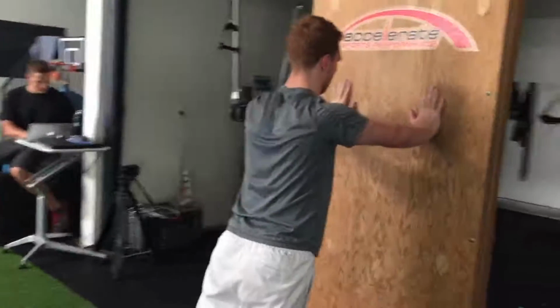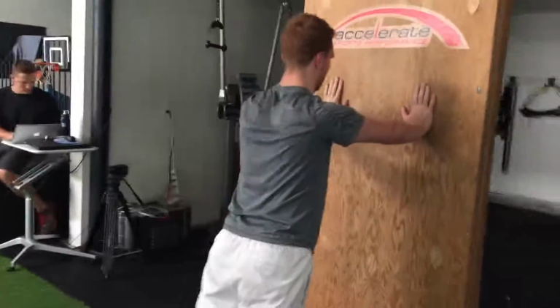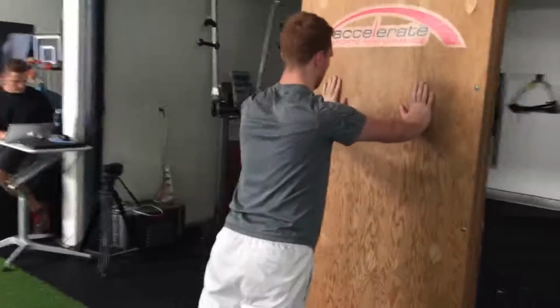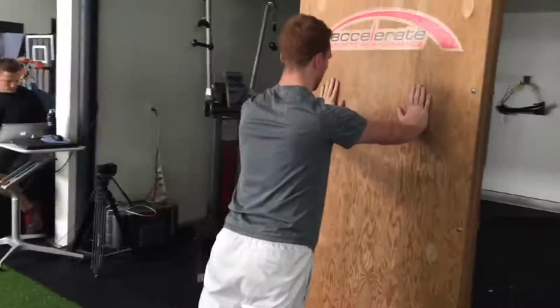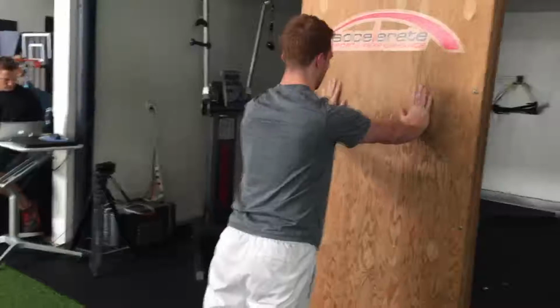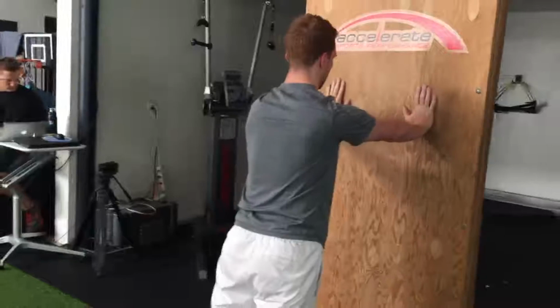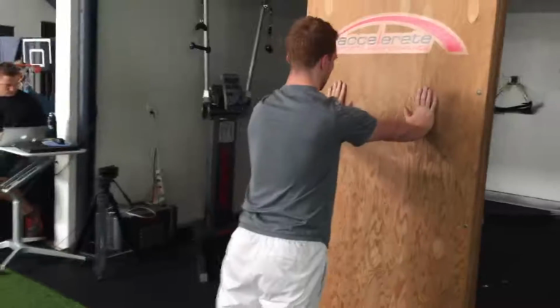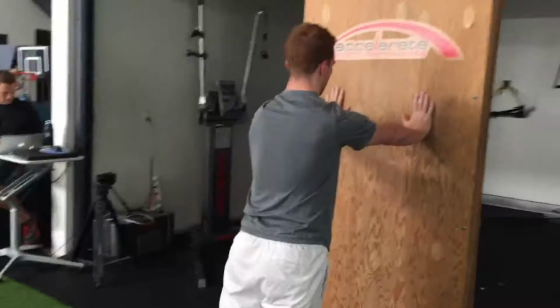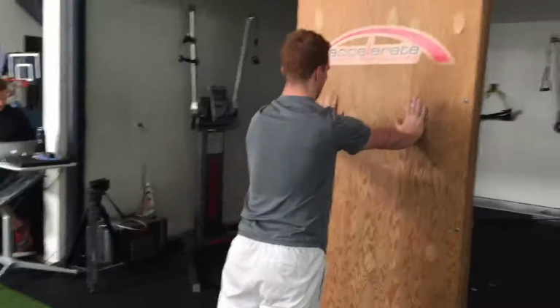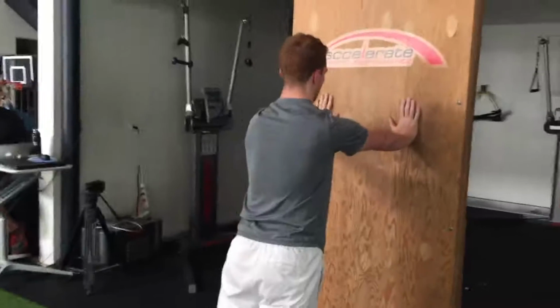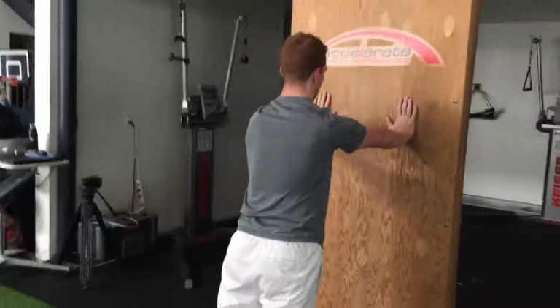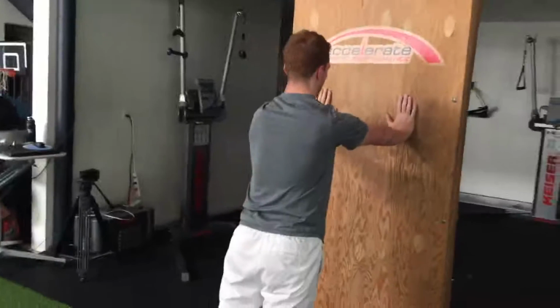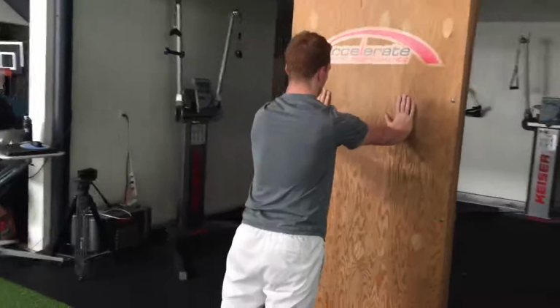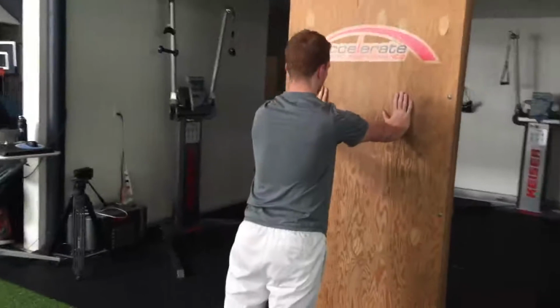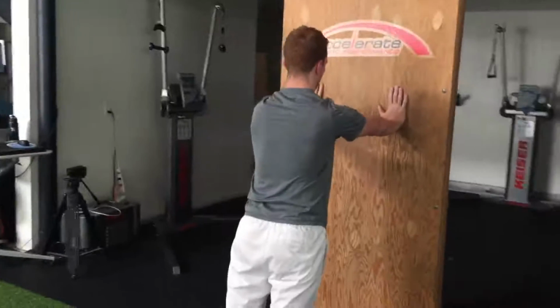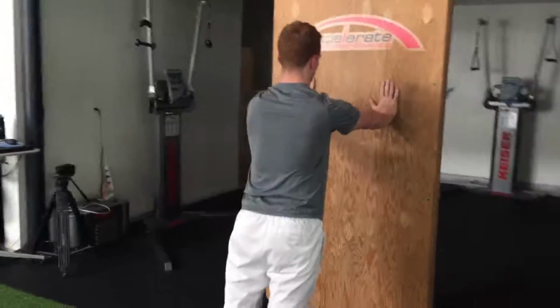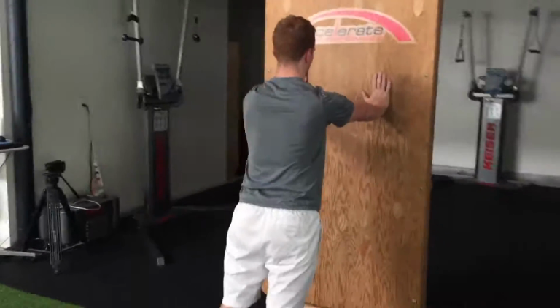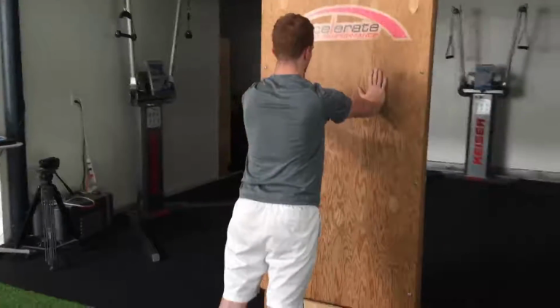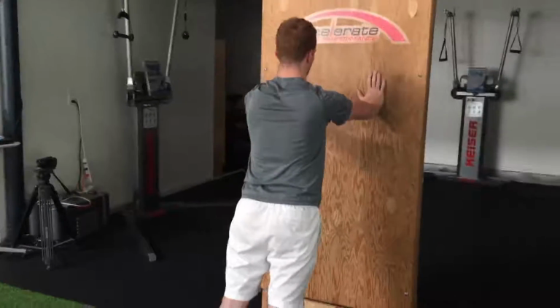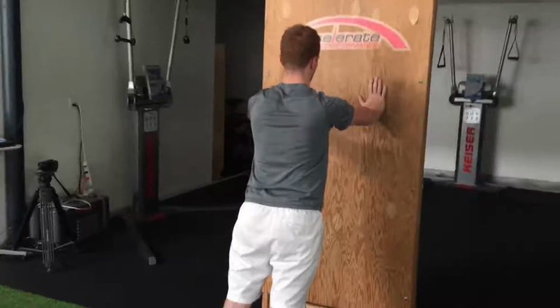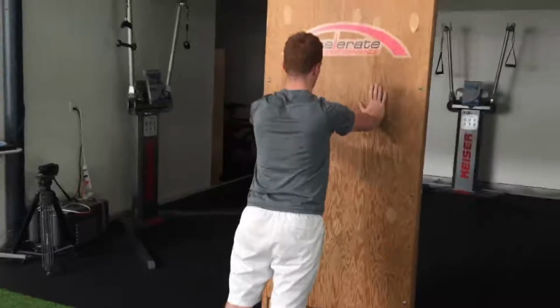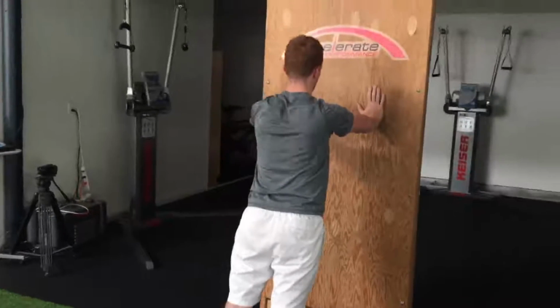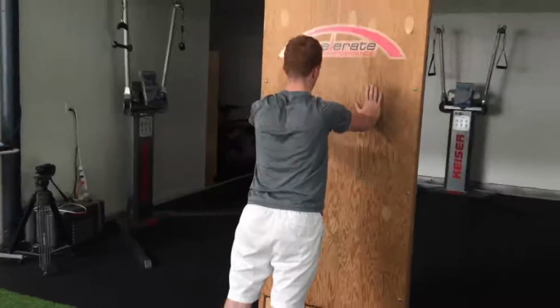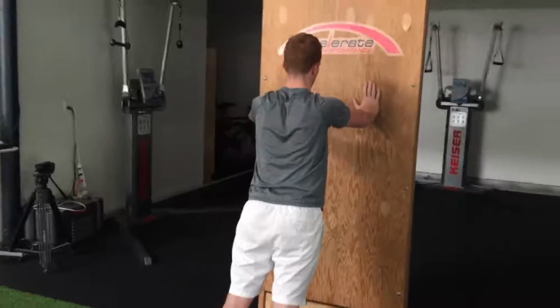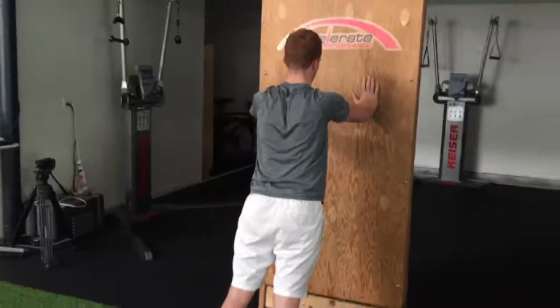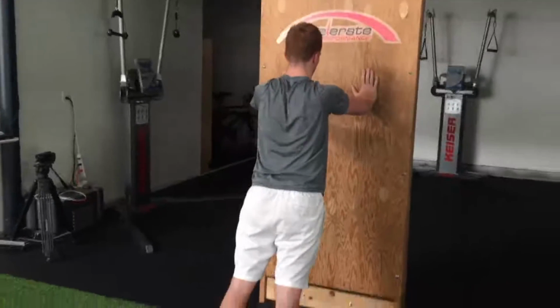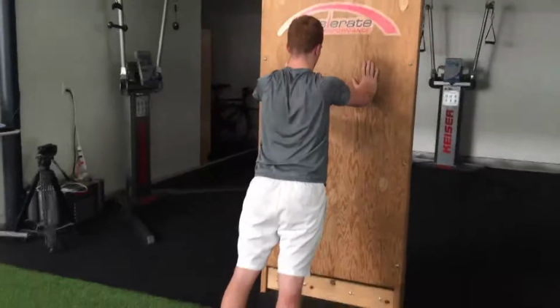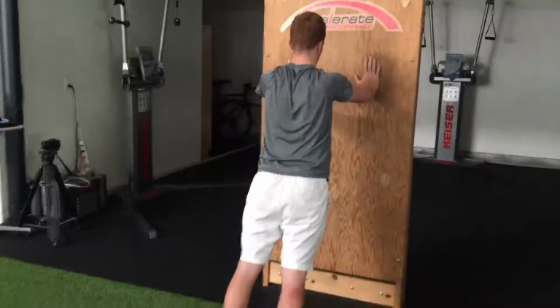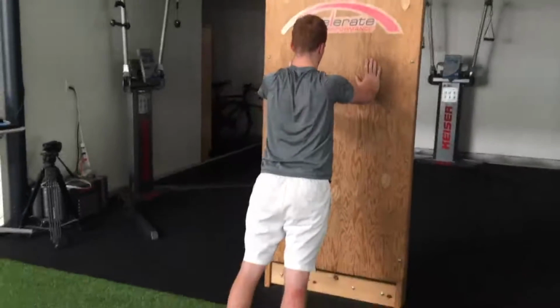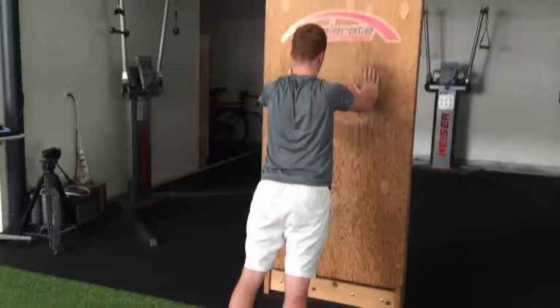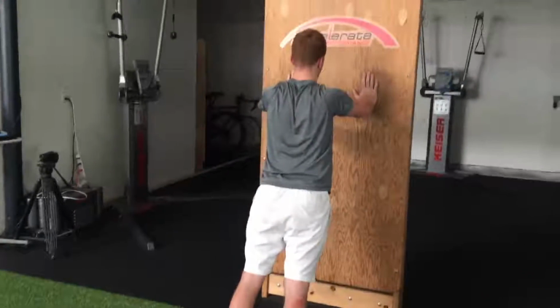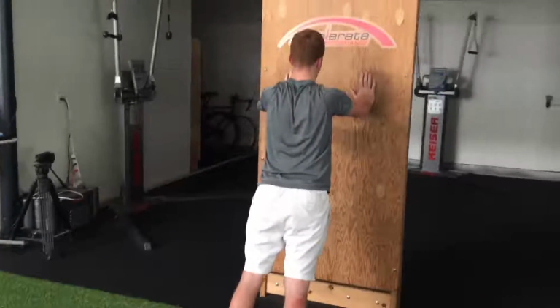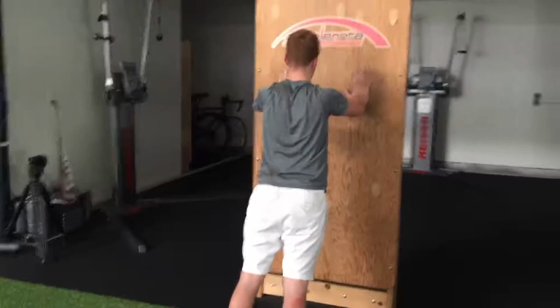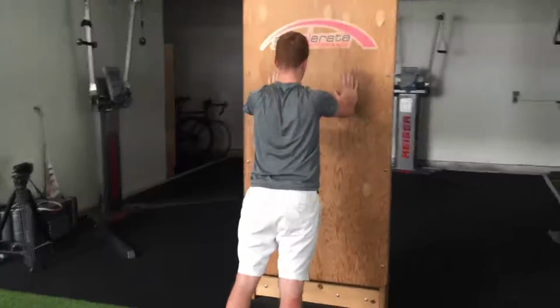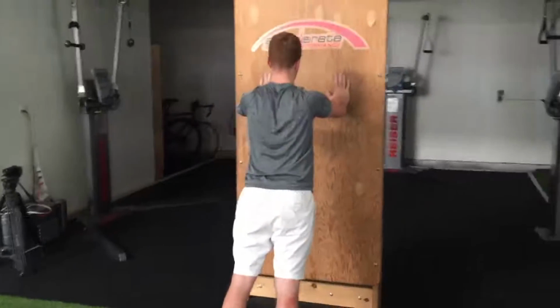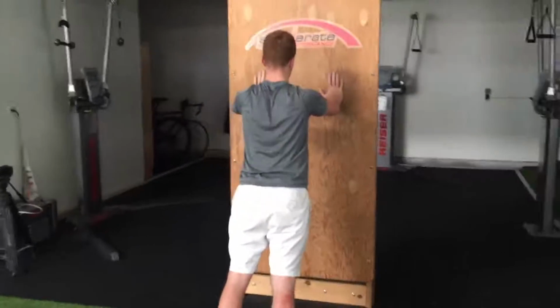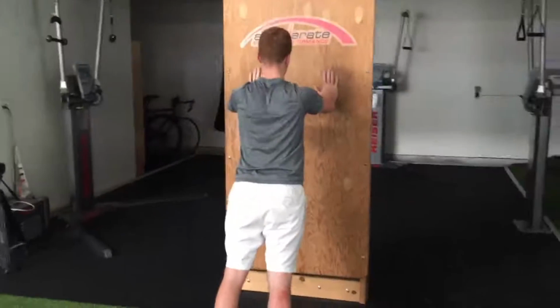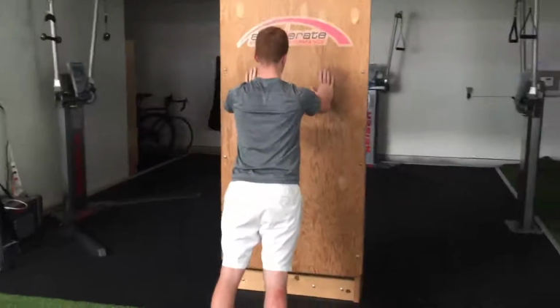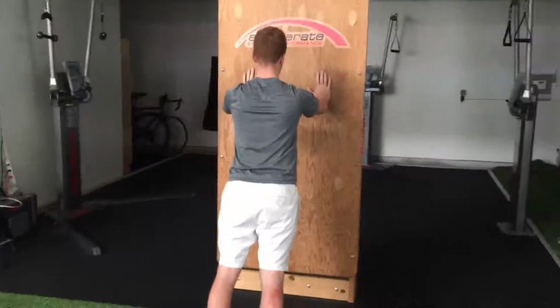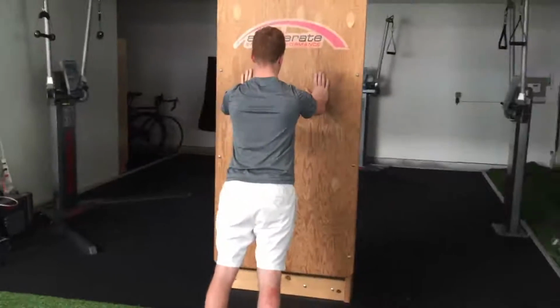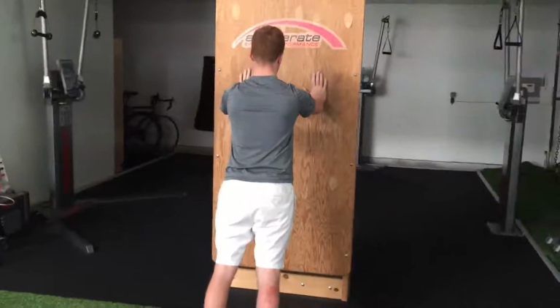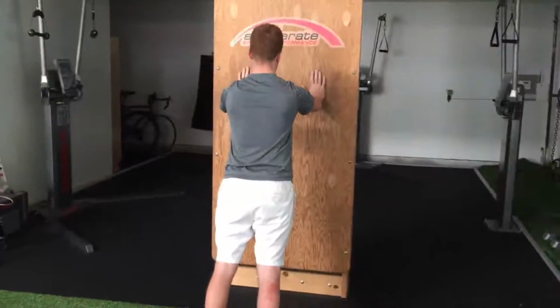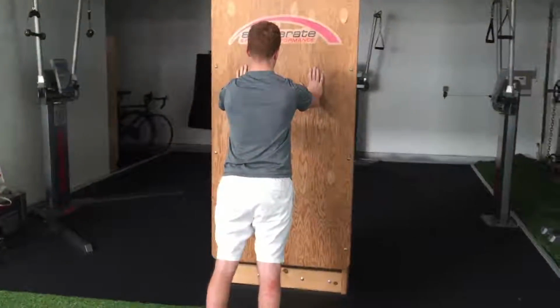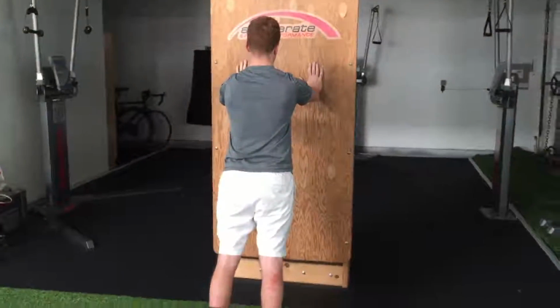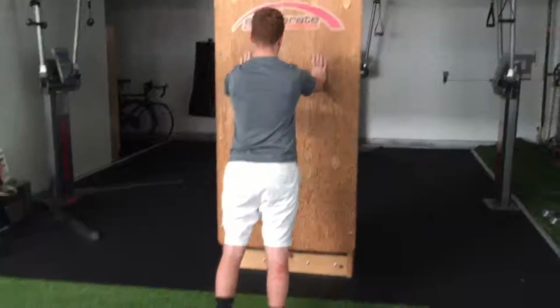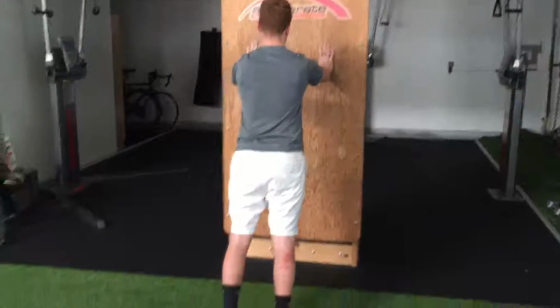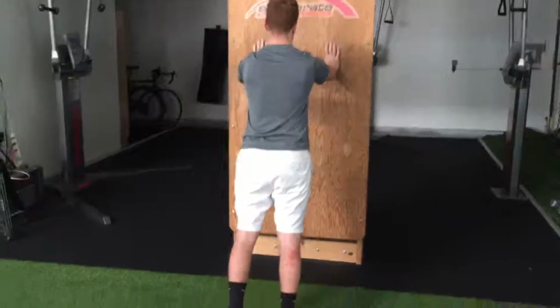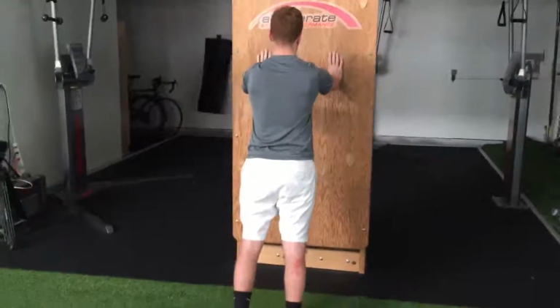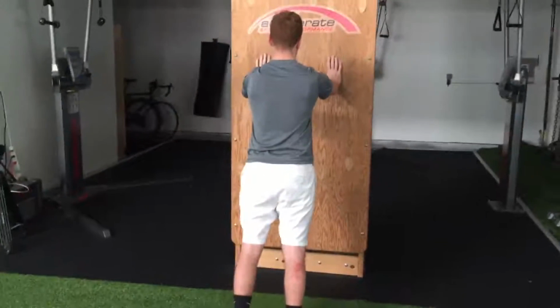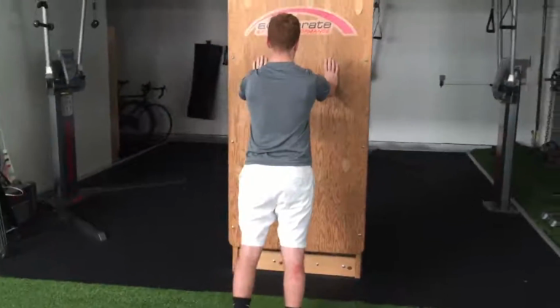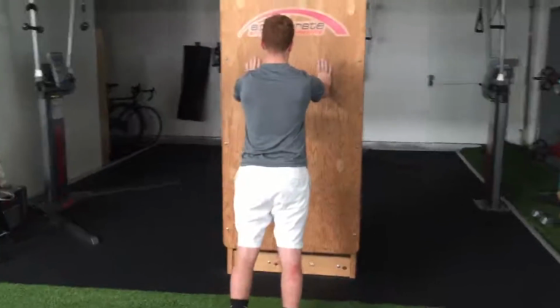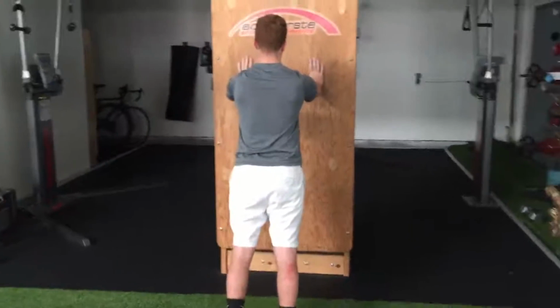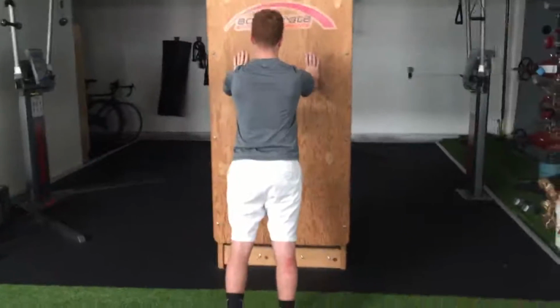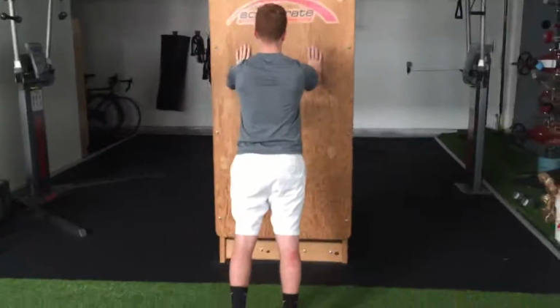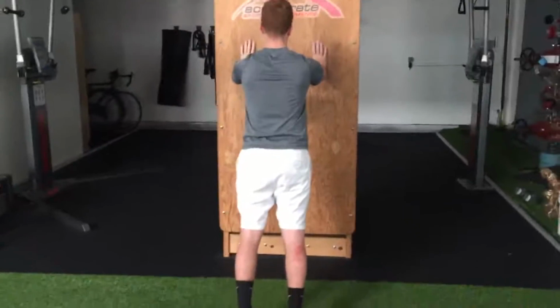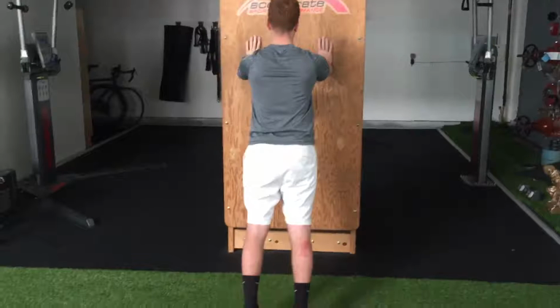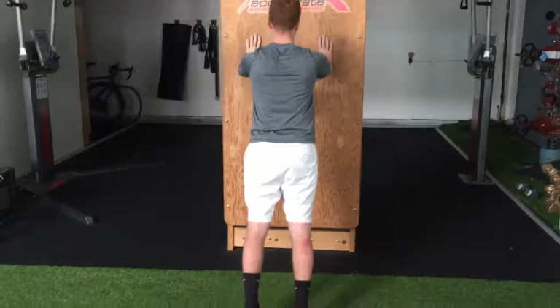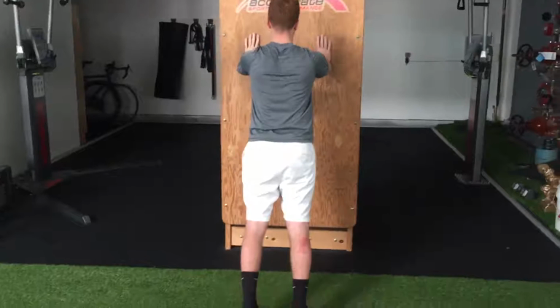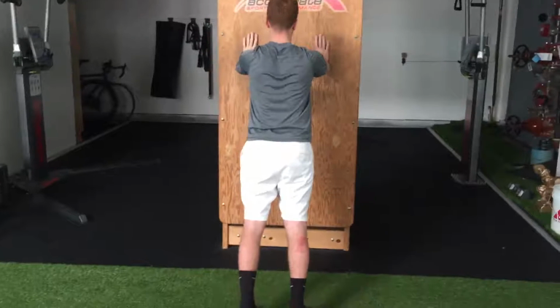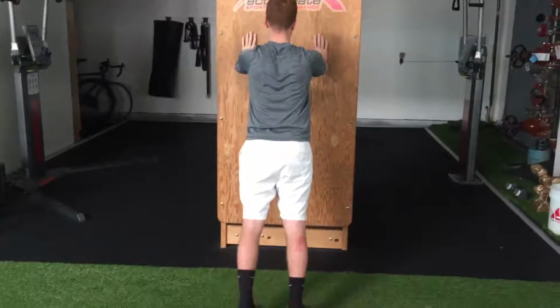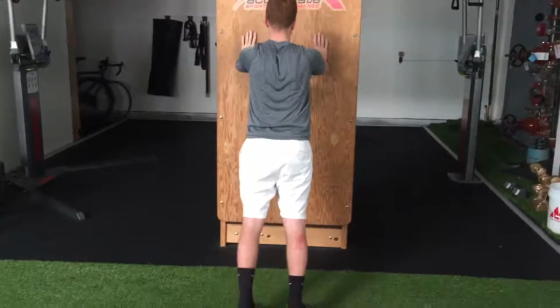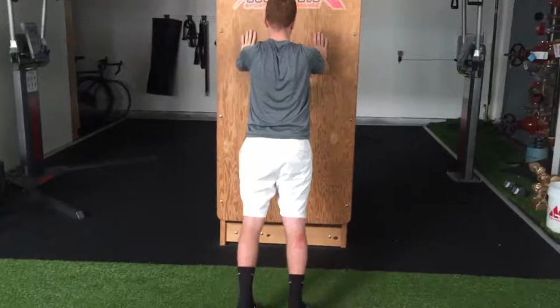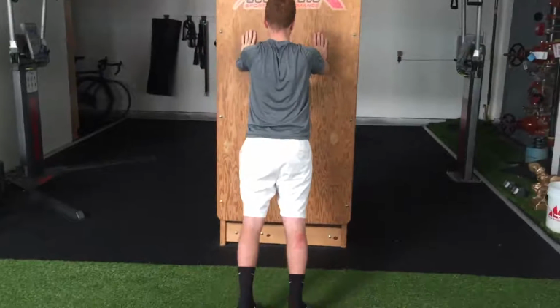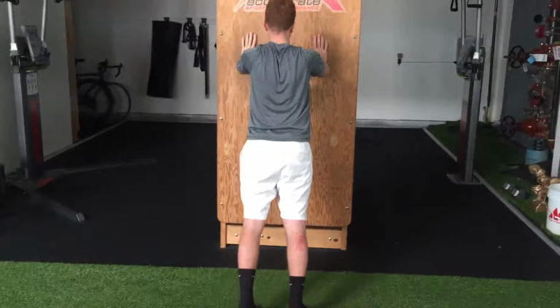Avoid generating movement from either the elbows or flexion and extension of the spine. Maintain a neutral spine through glute and anterior core activation.